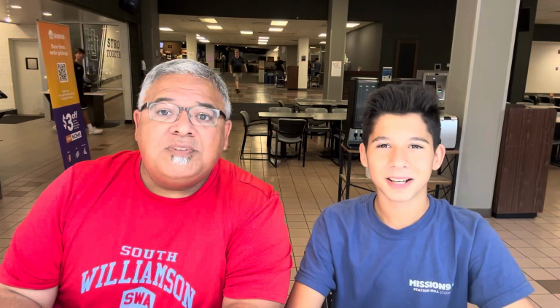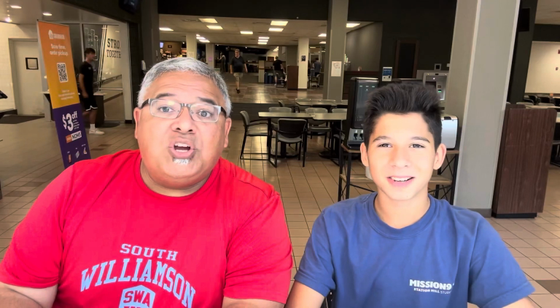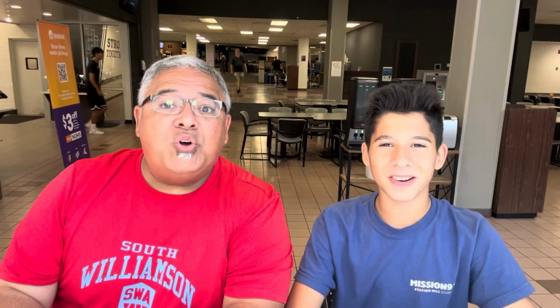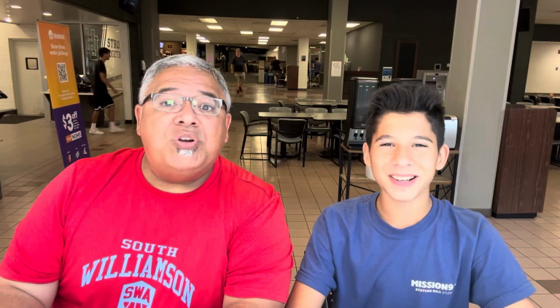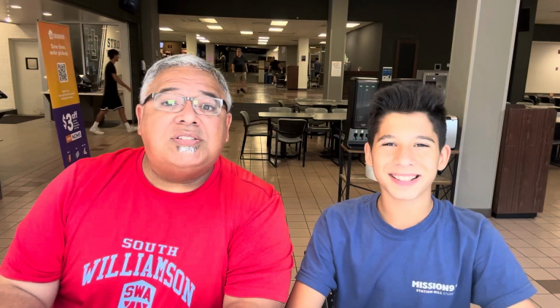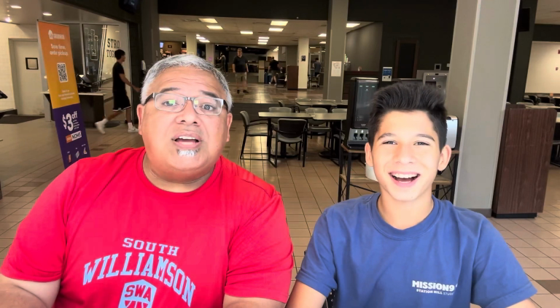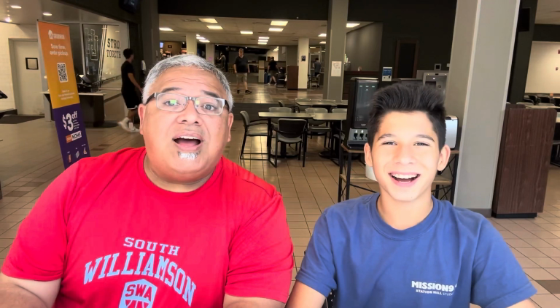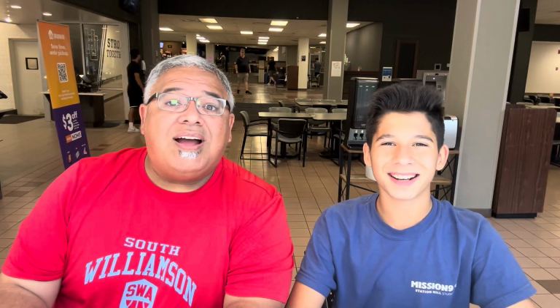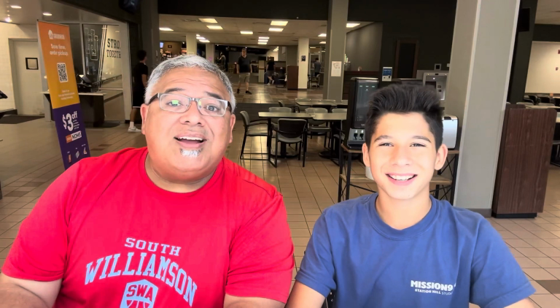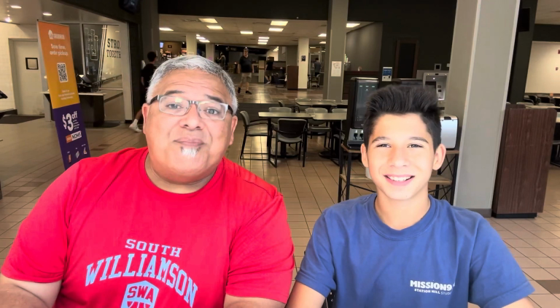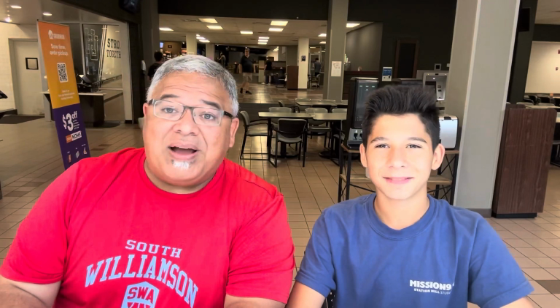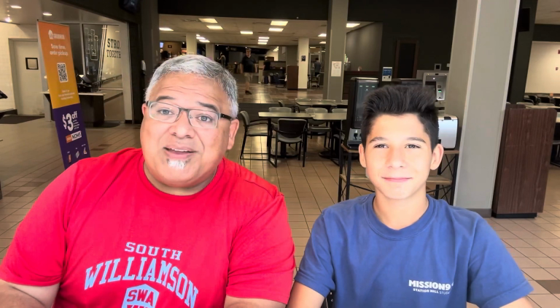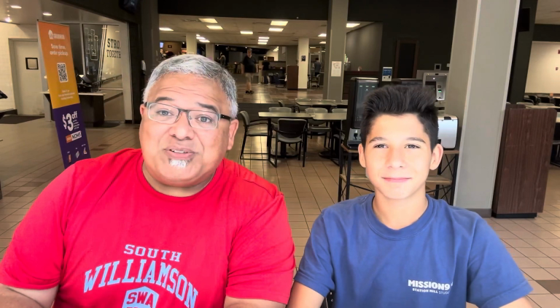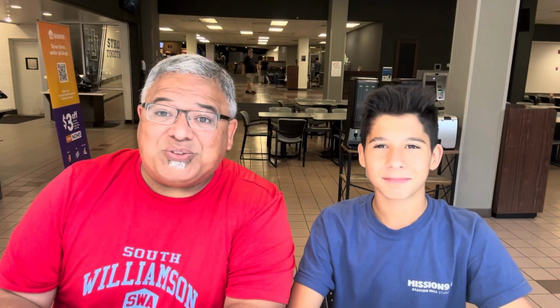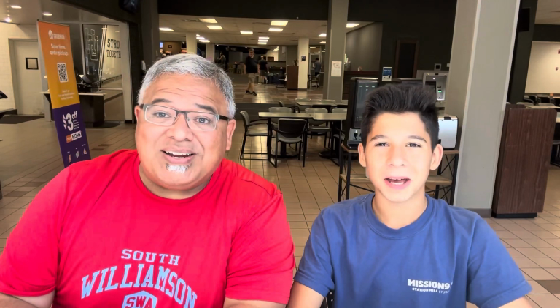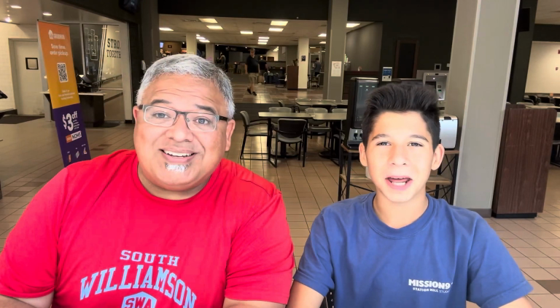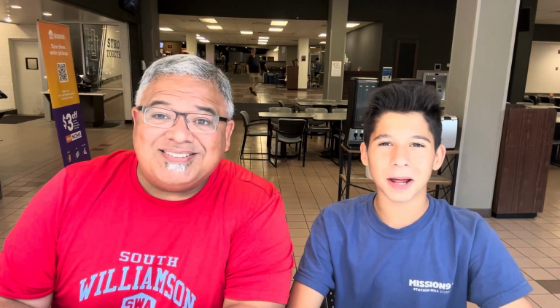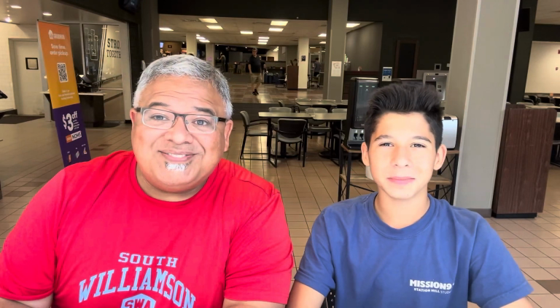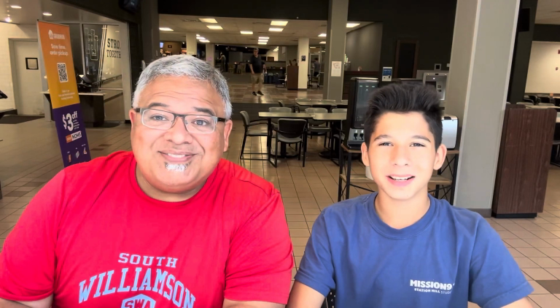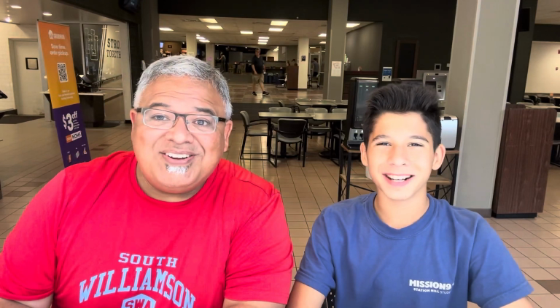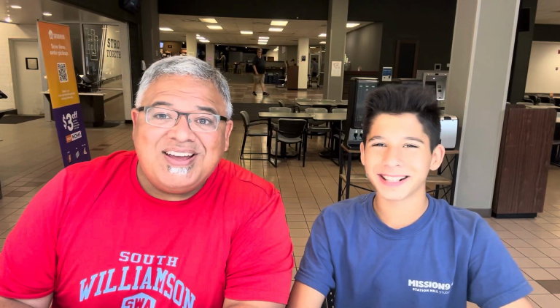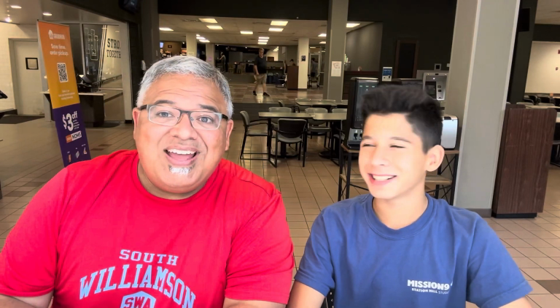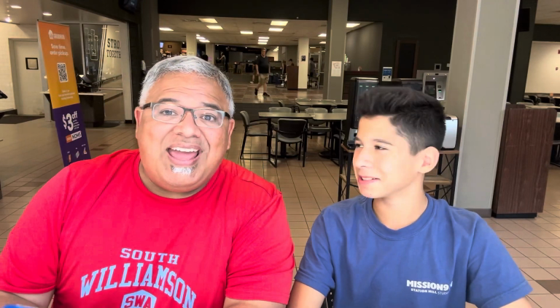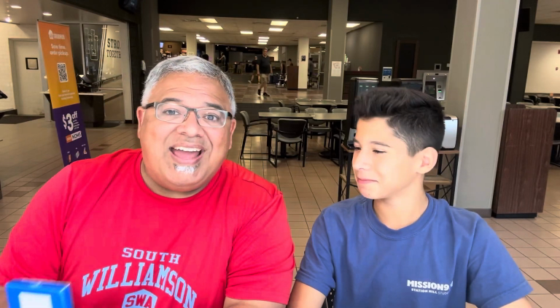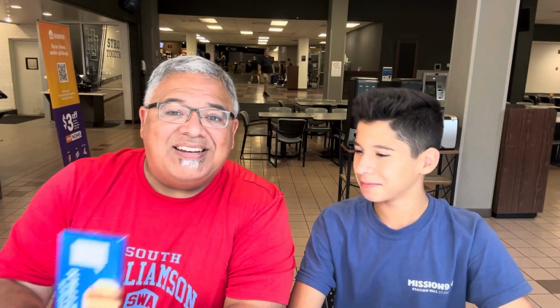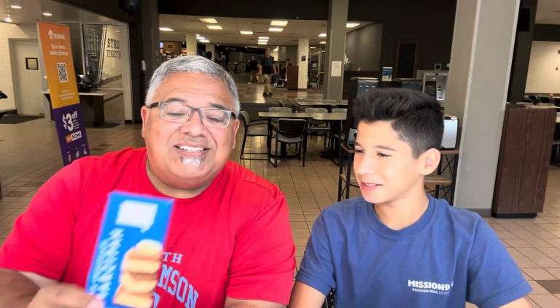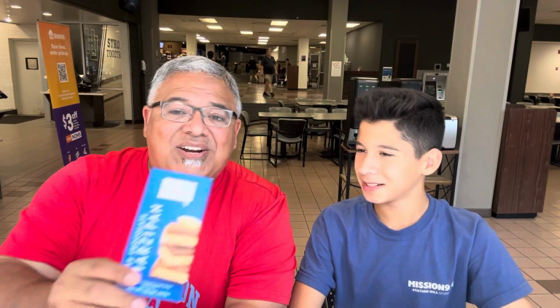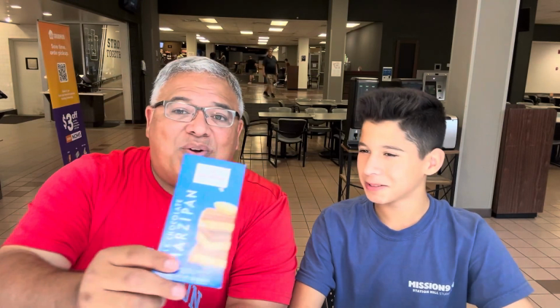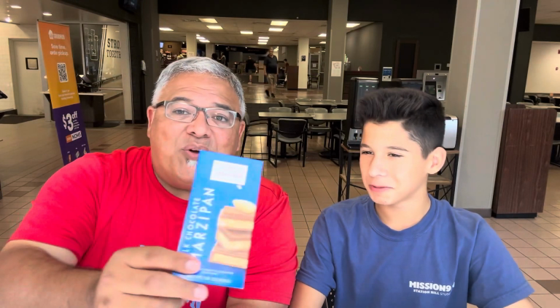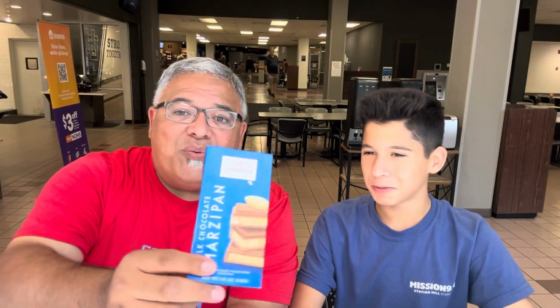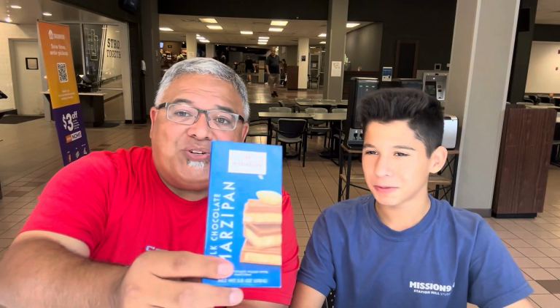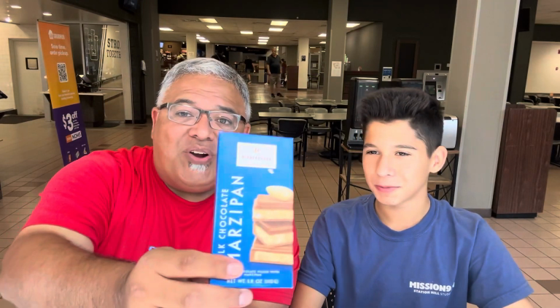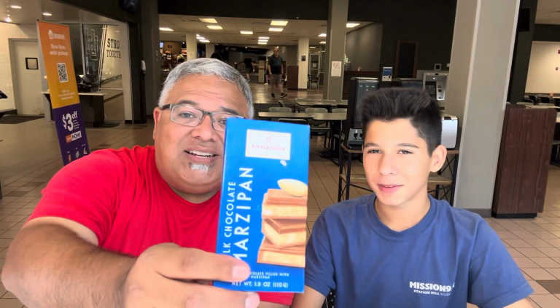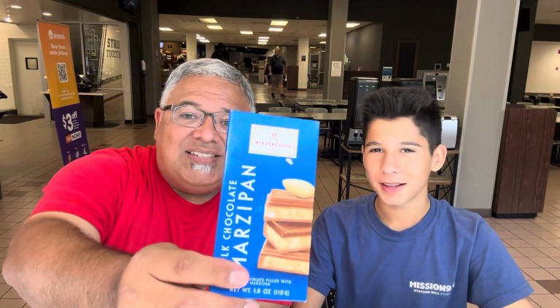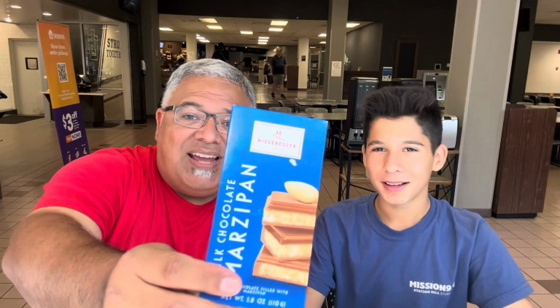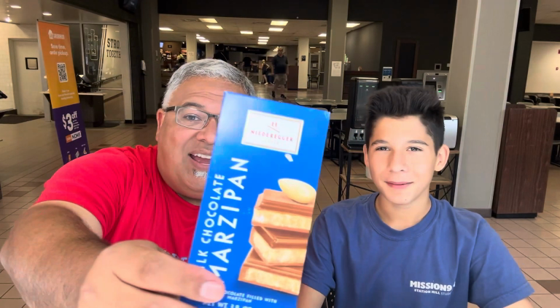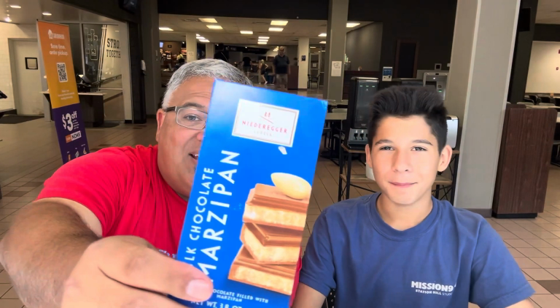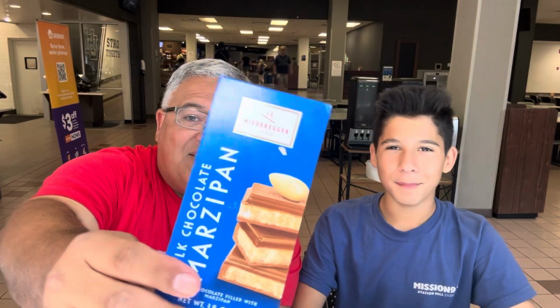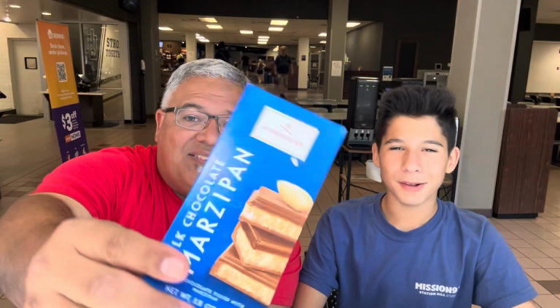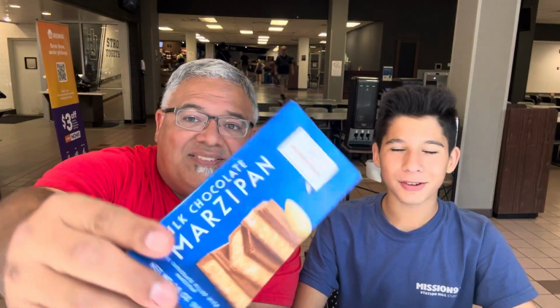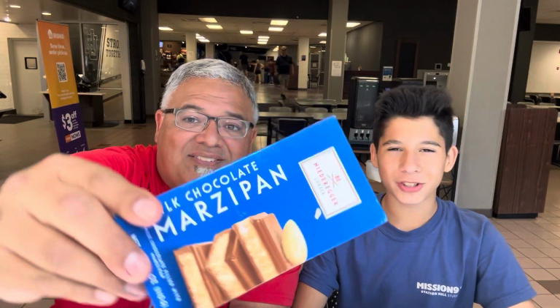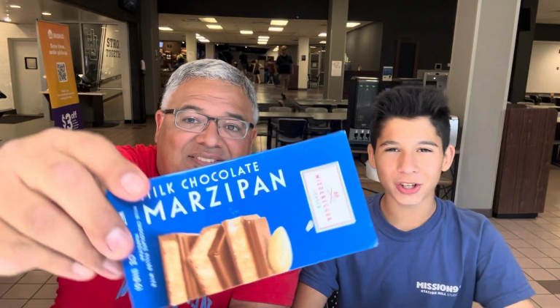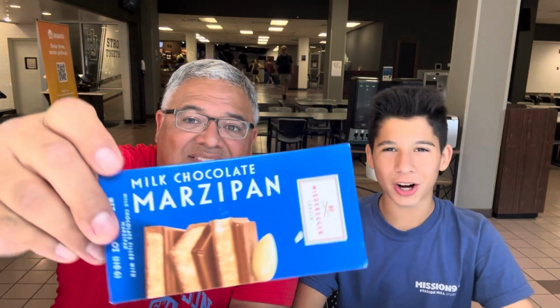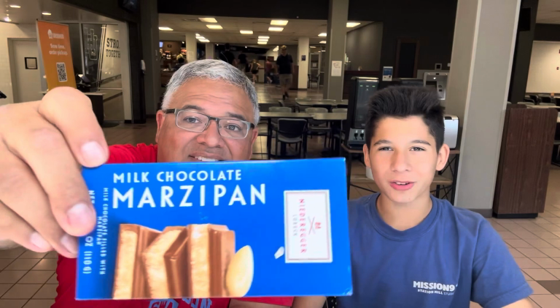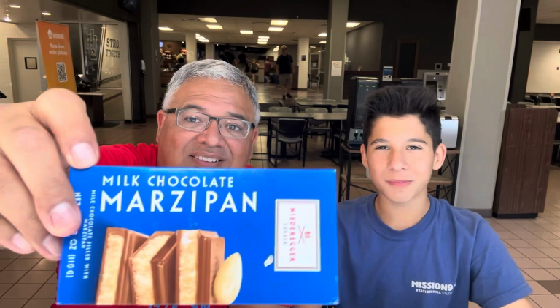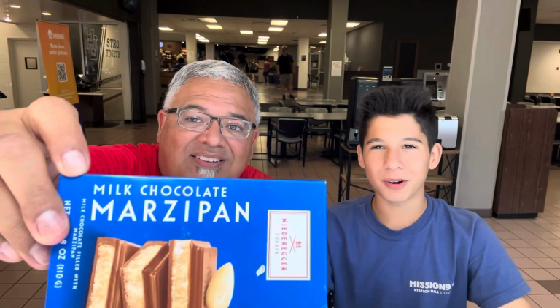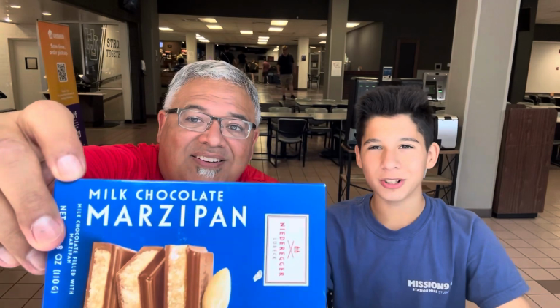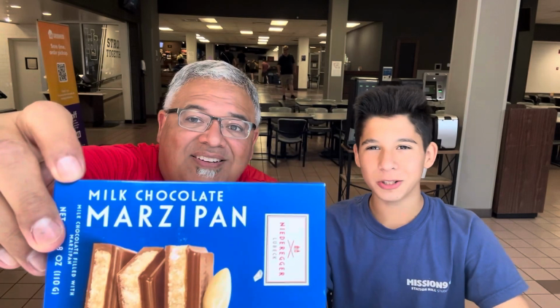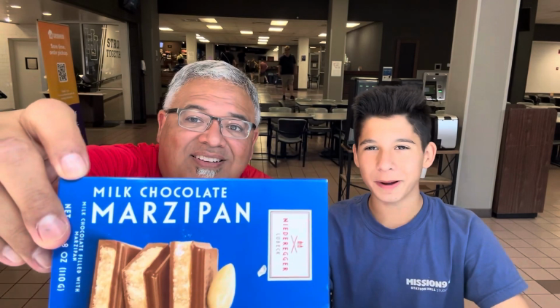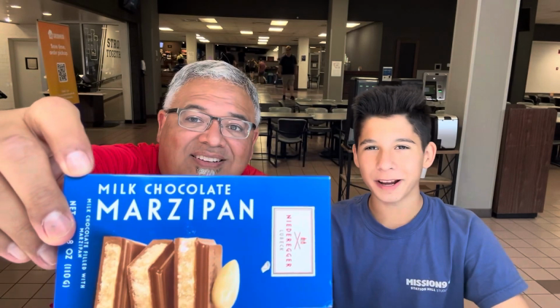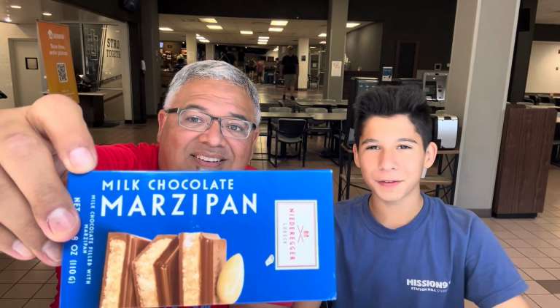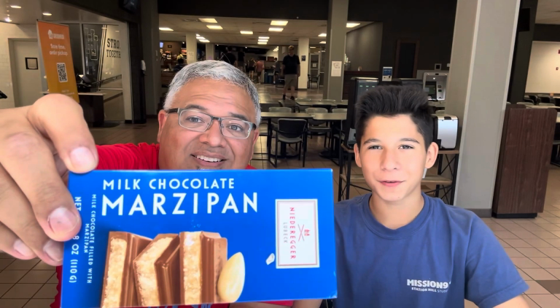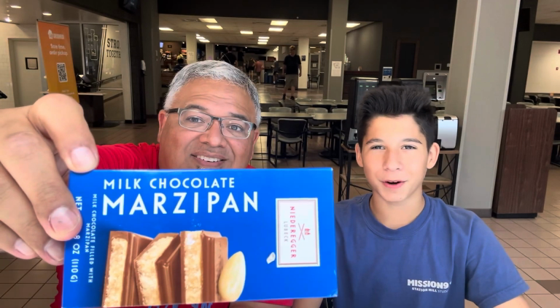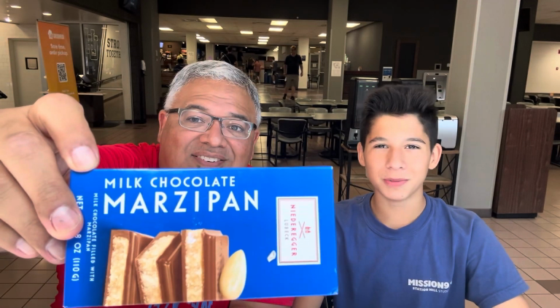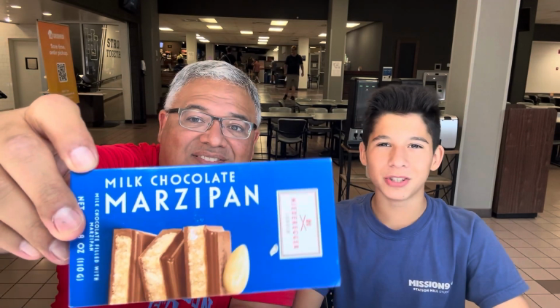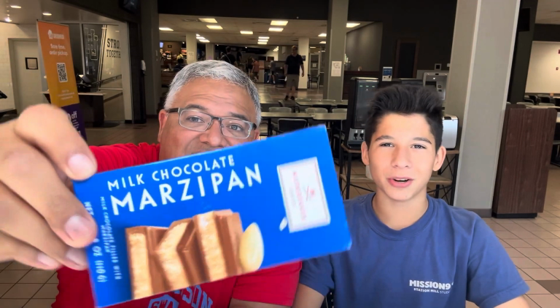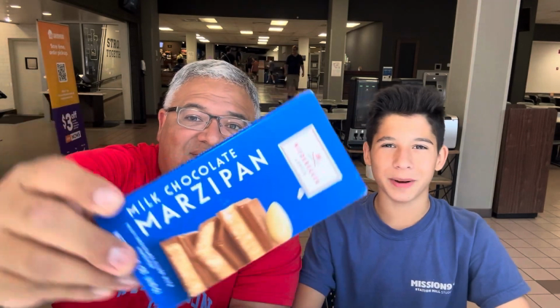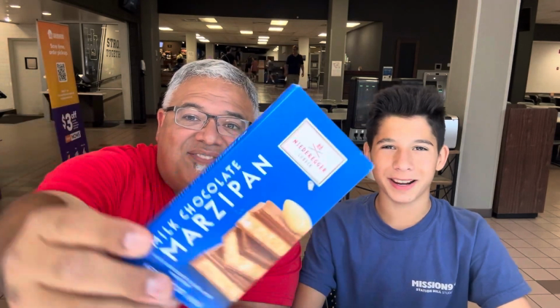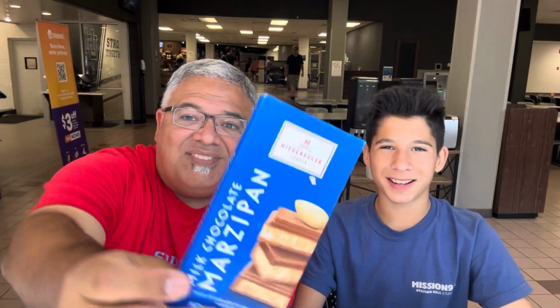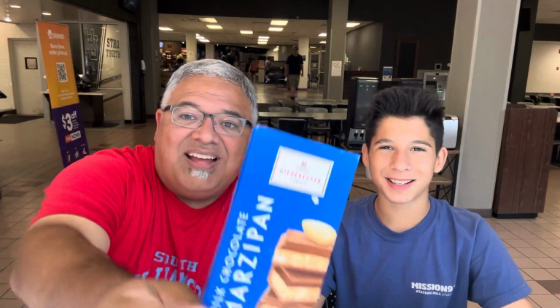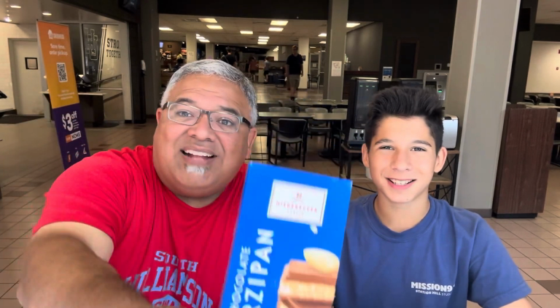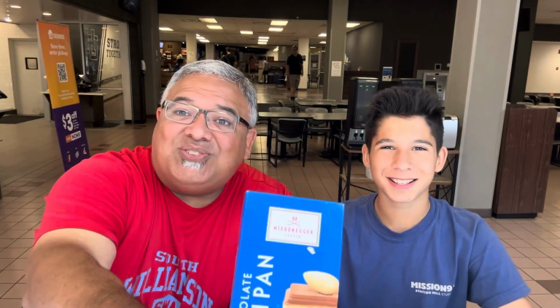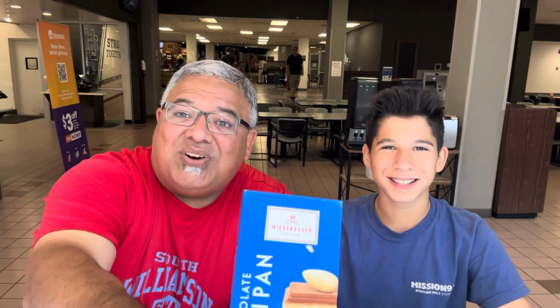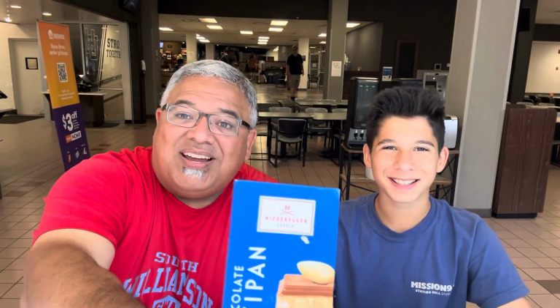Guten Tag. My name is Rick. And I'm Derek. And Derek, what are we trying today? Milk chocolate marzipan from Germany. That's right.